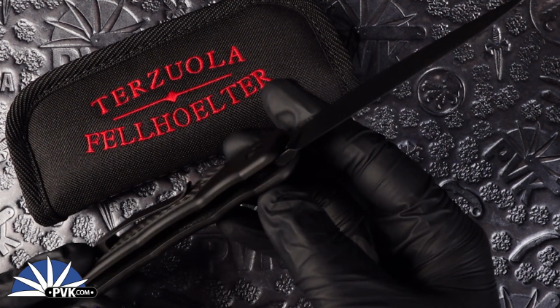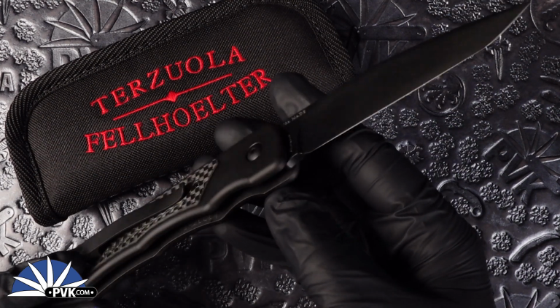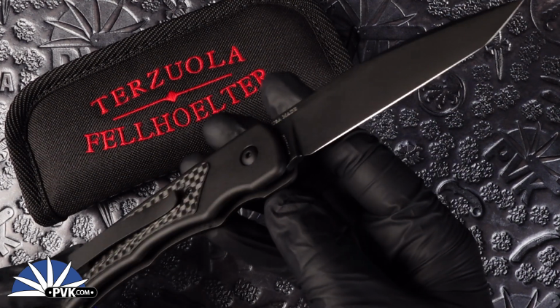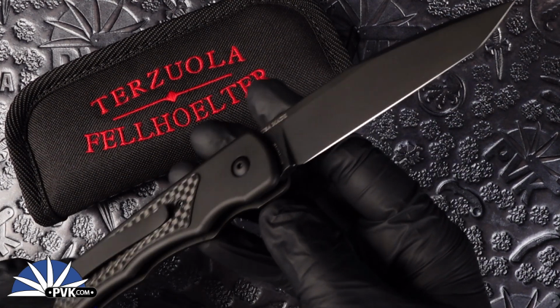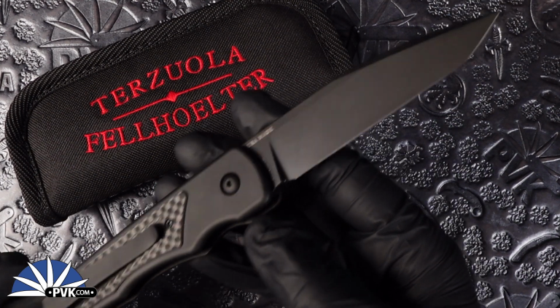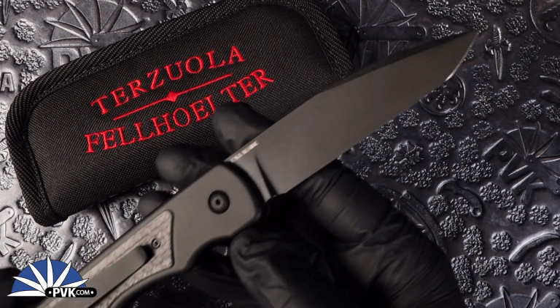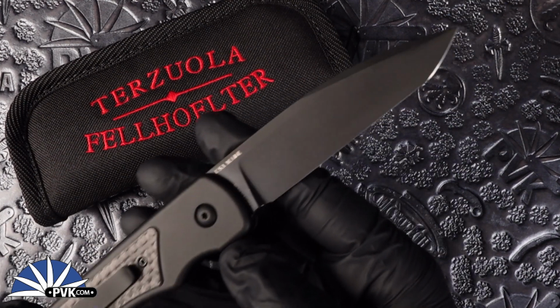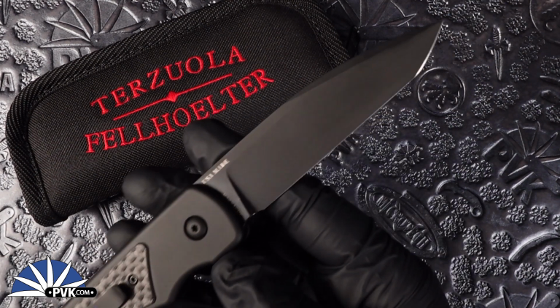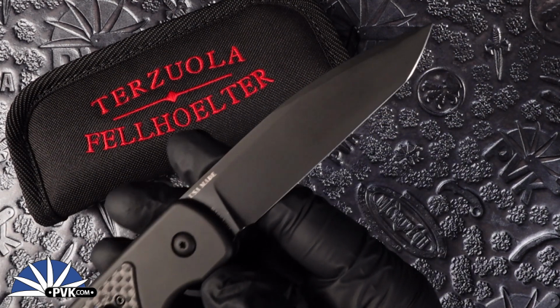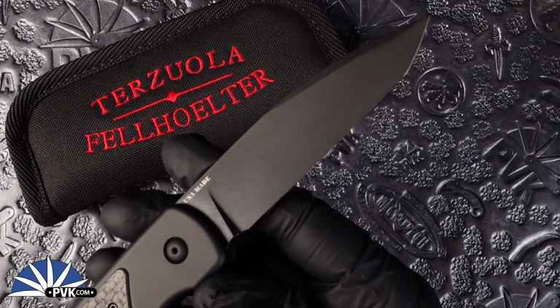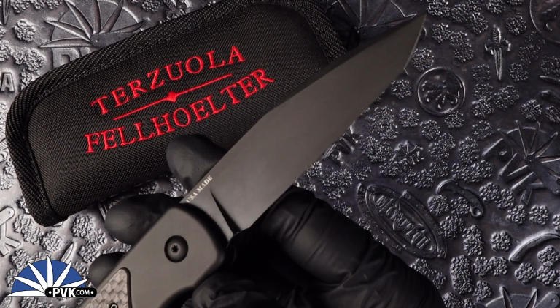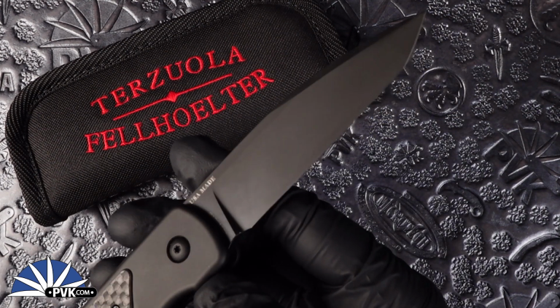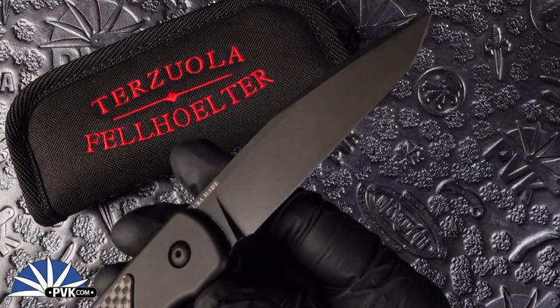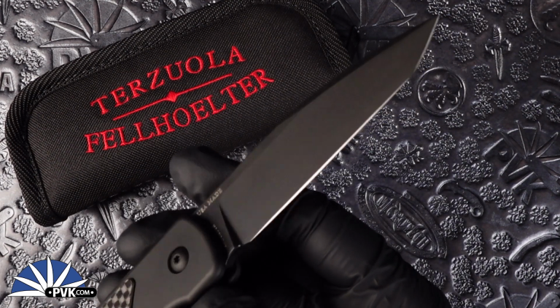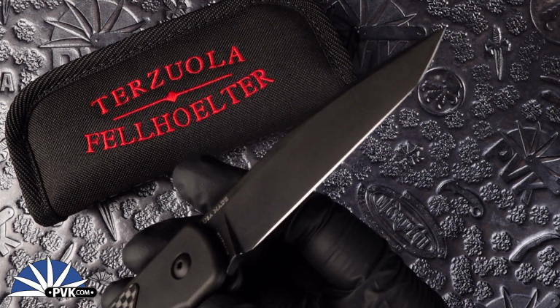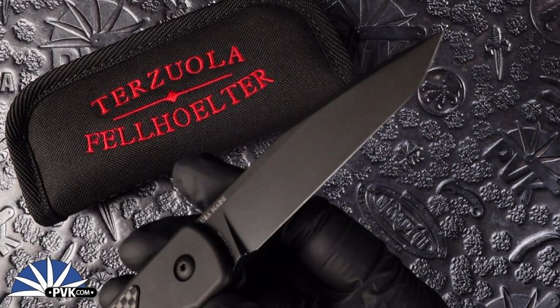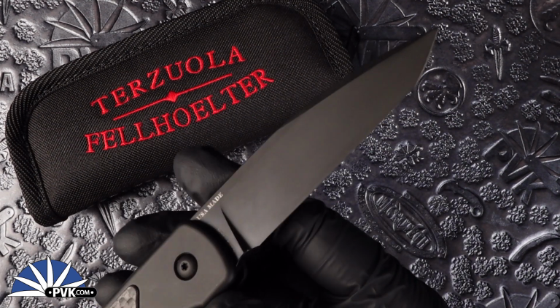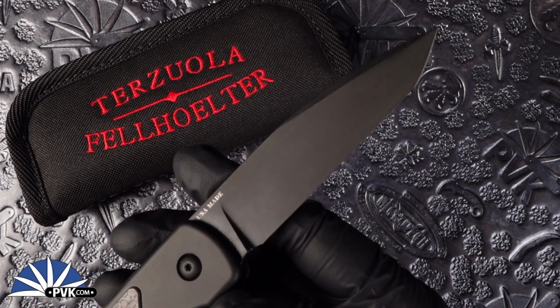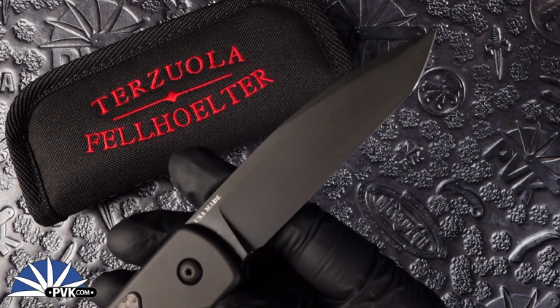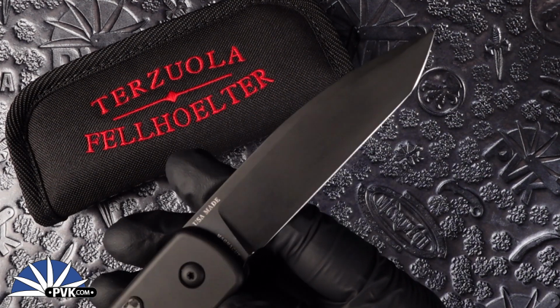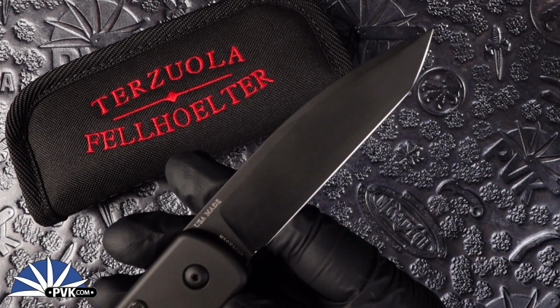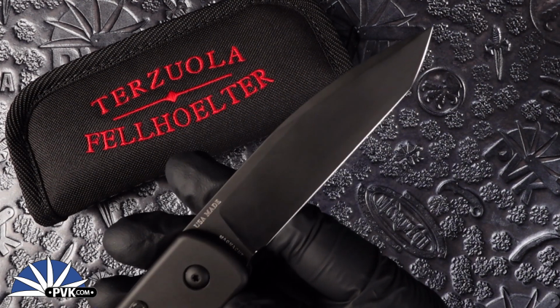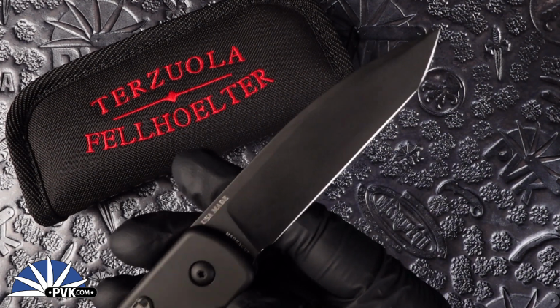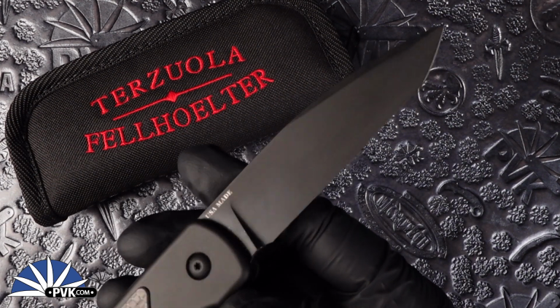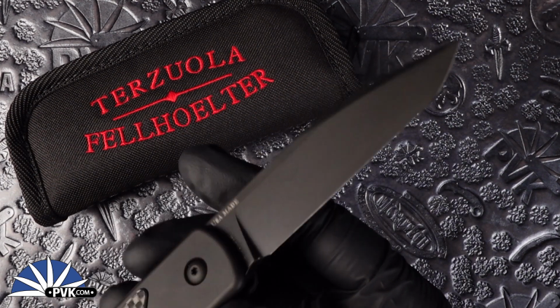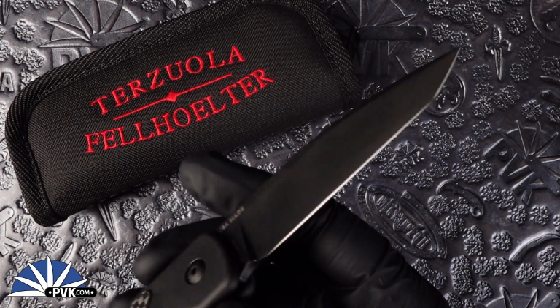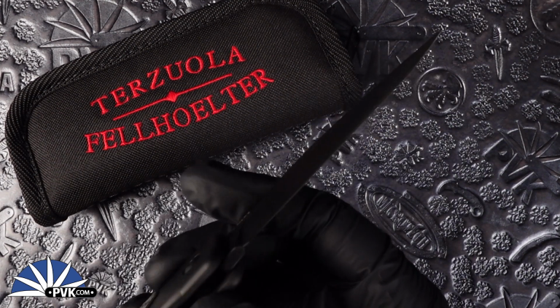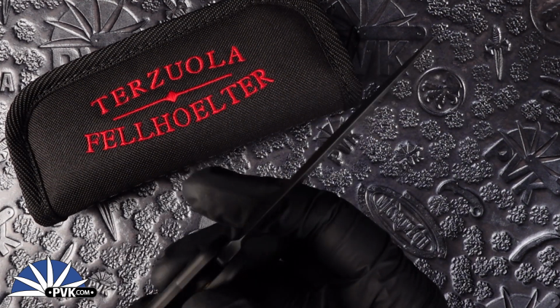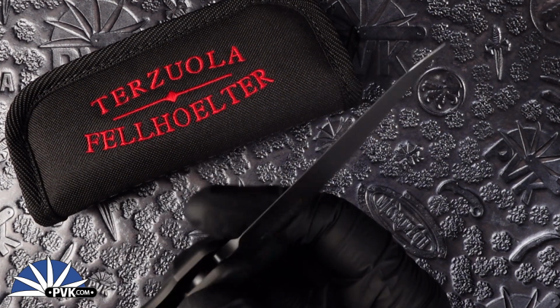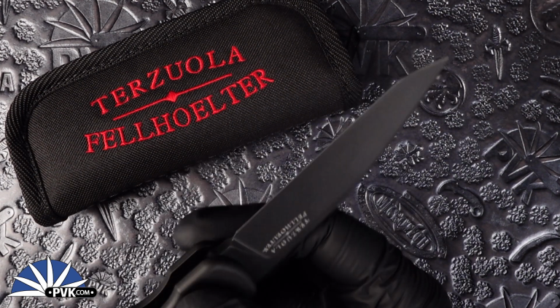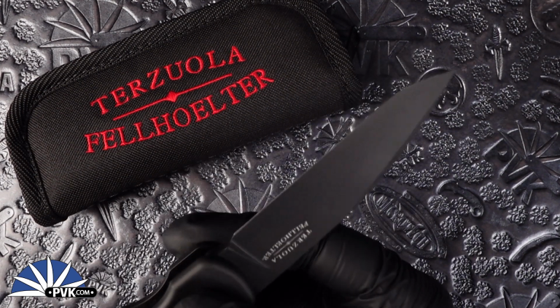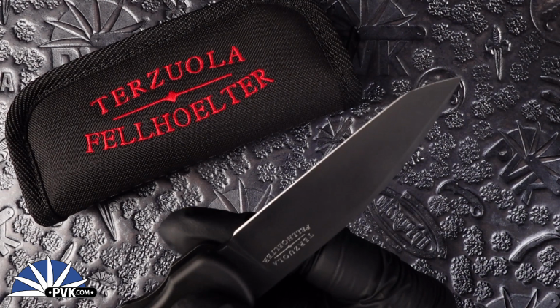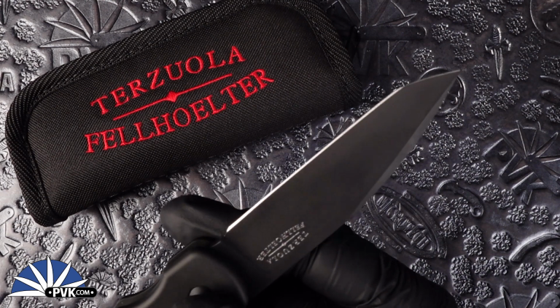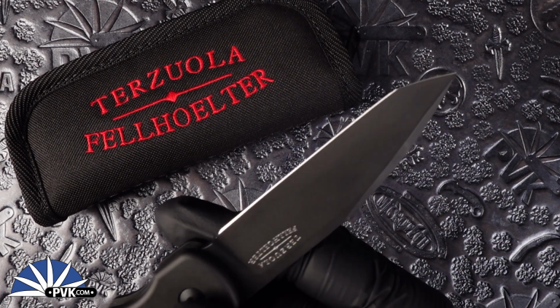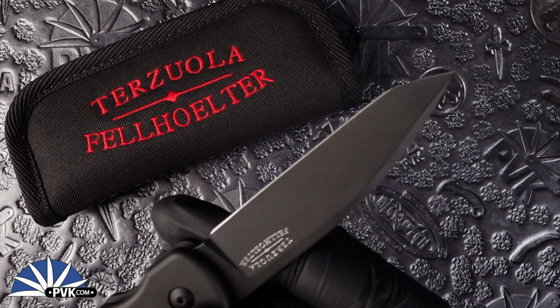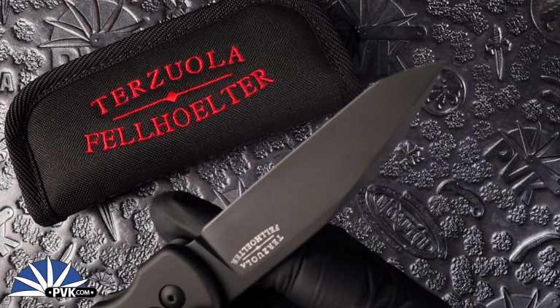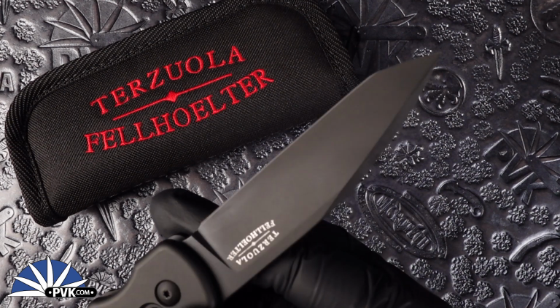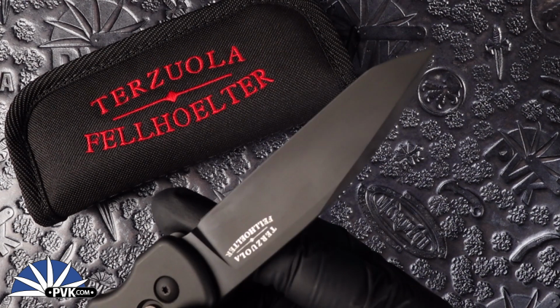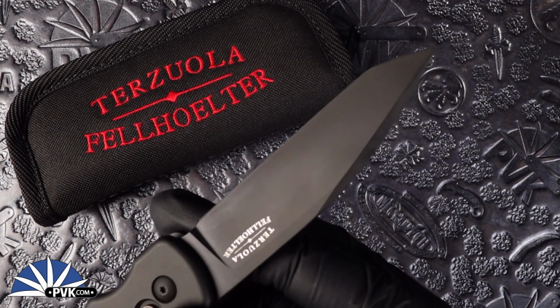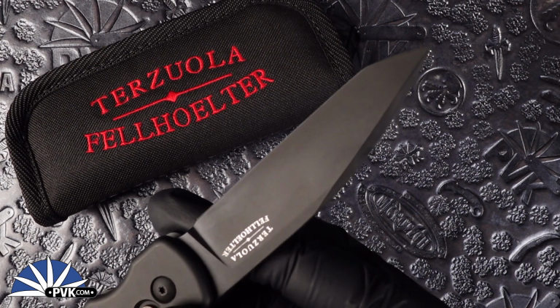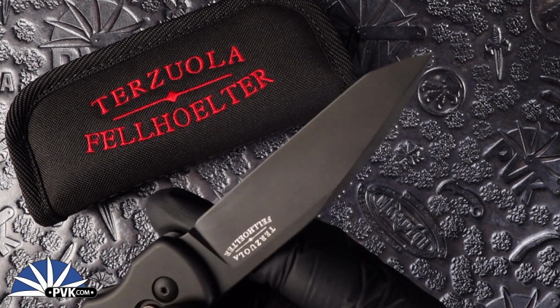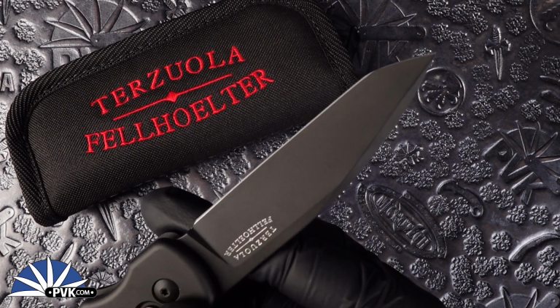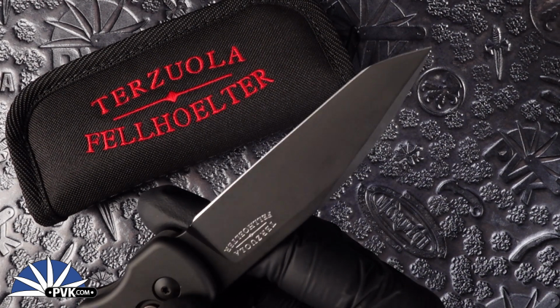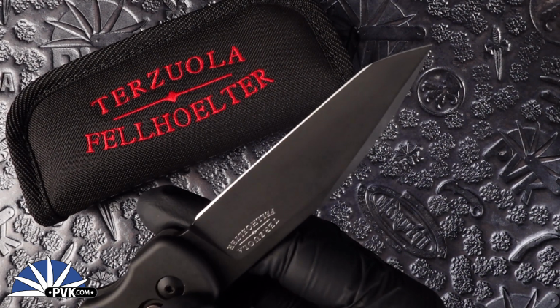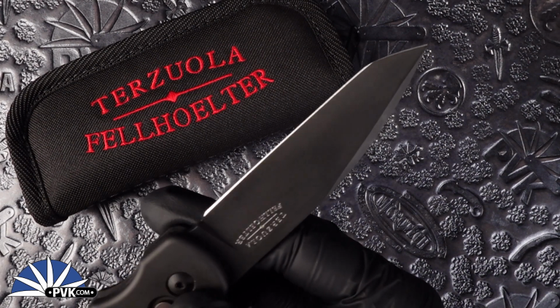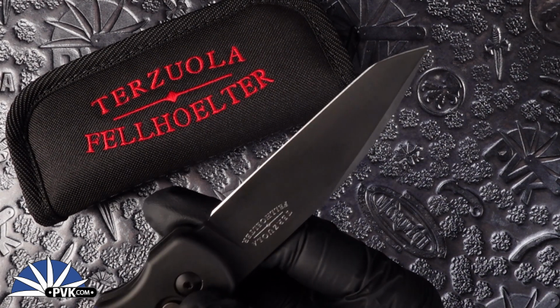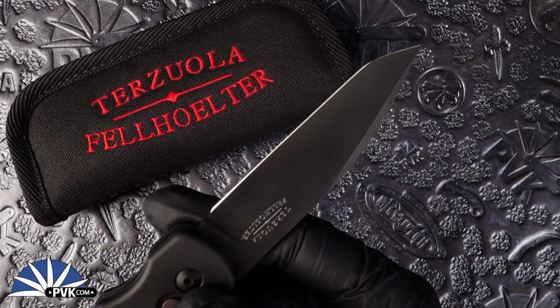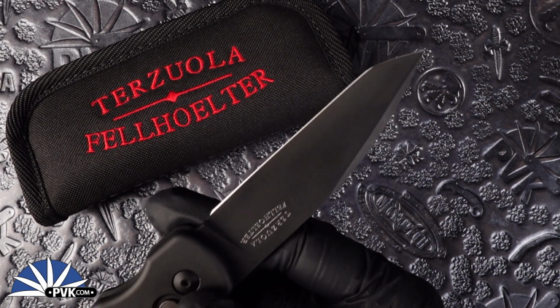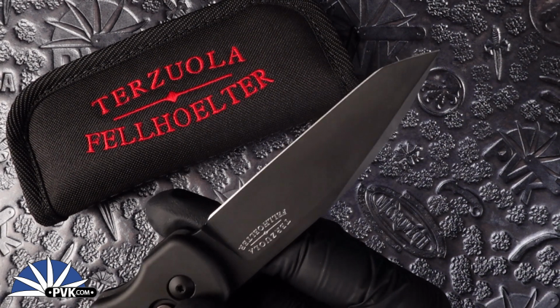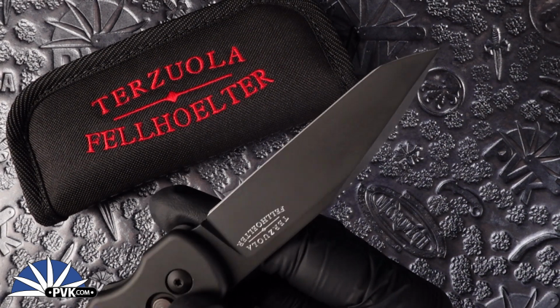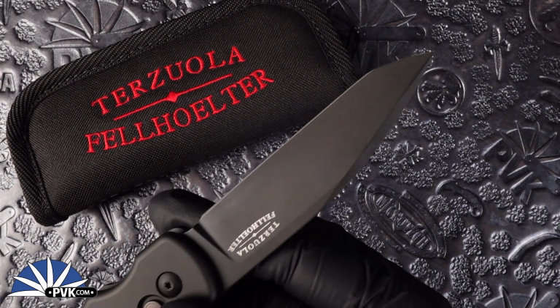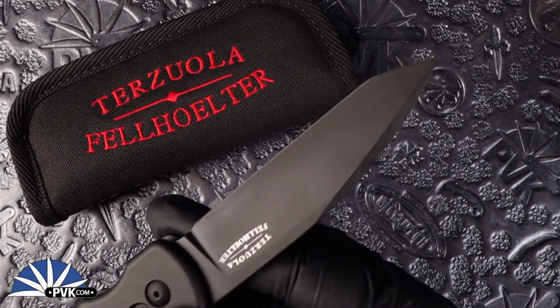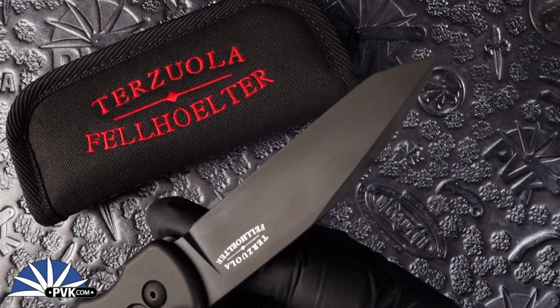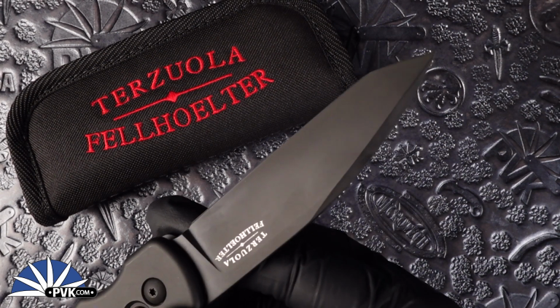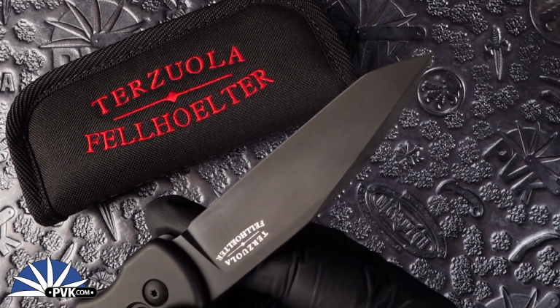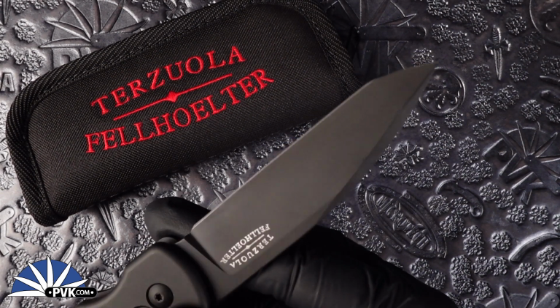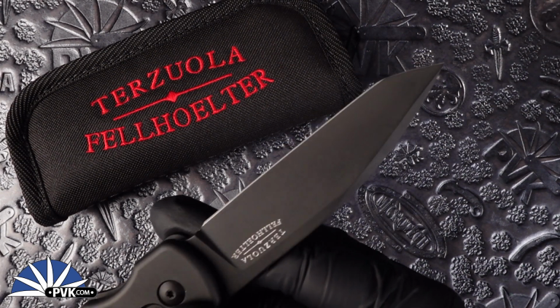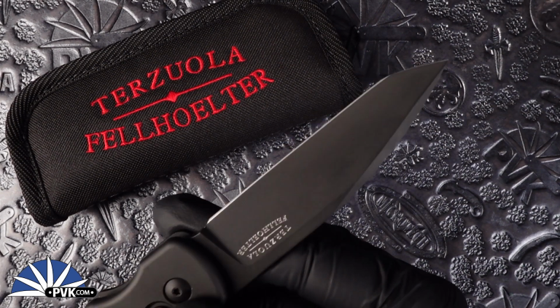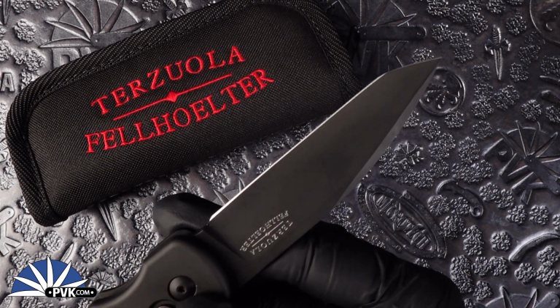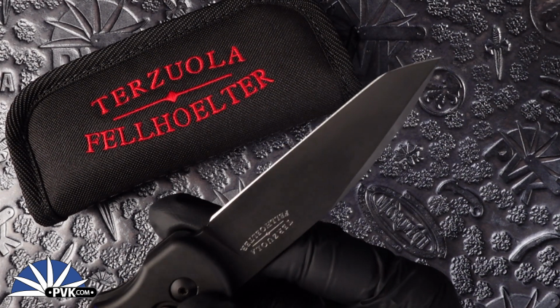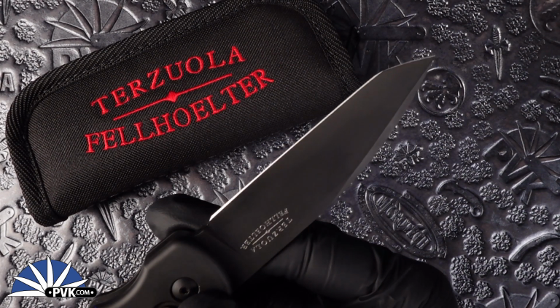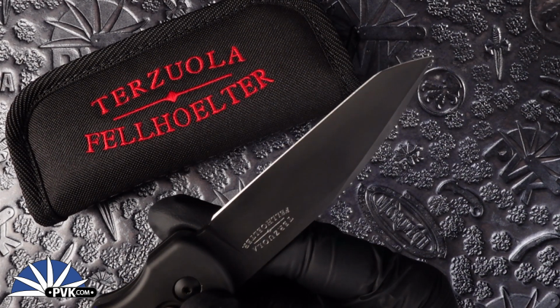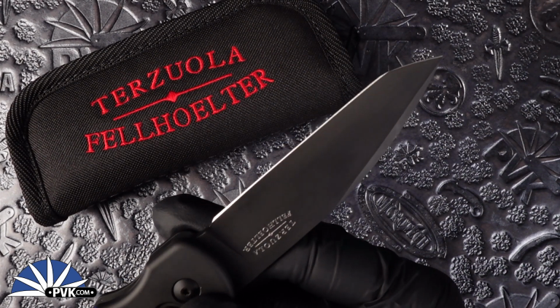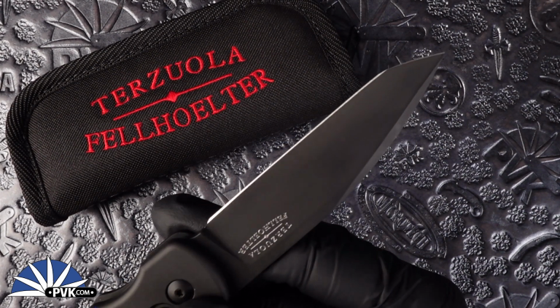The blade itself, done in the tanto edge, has also been set with Magna Cut steel done in black to match its black-on-black design.